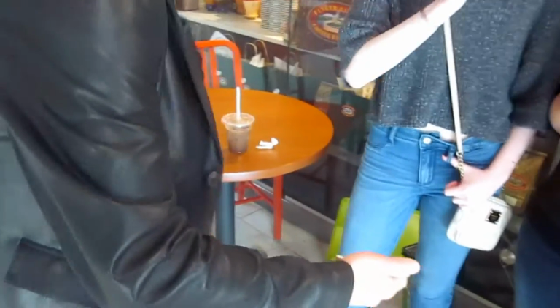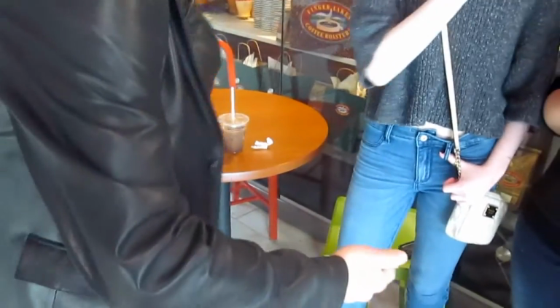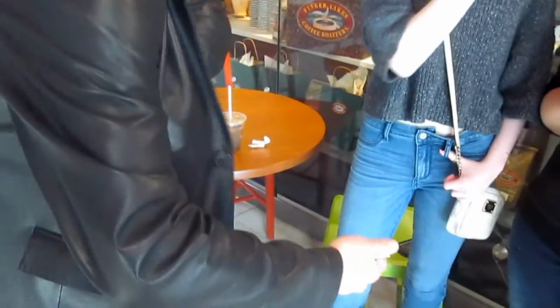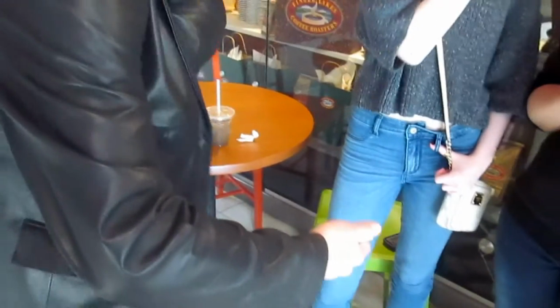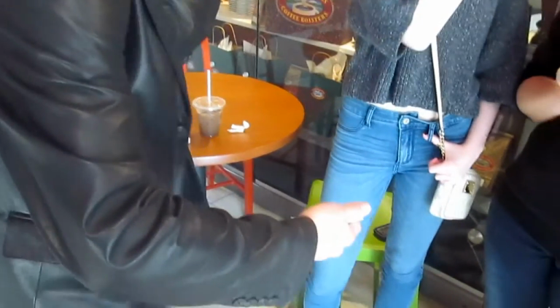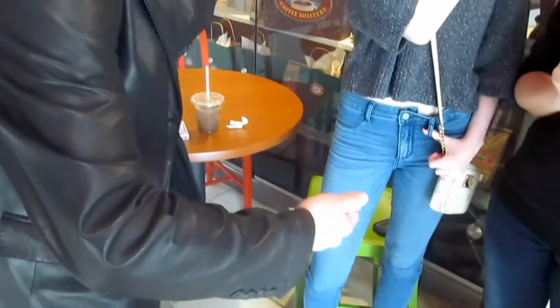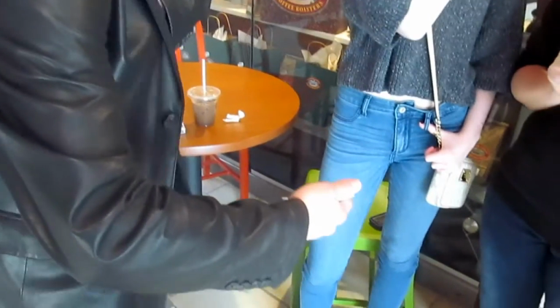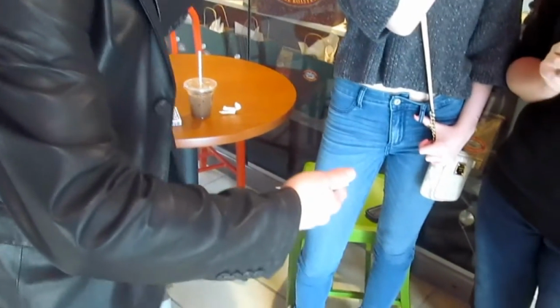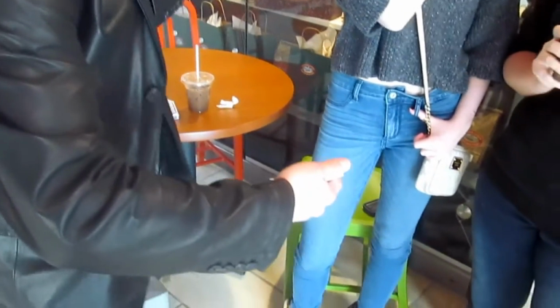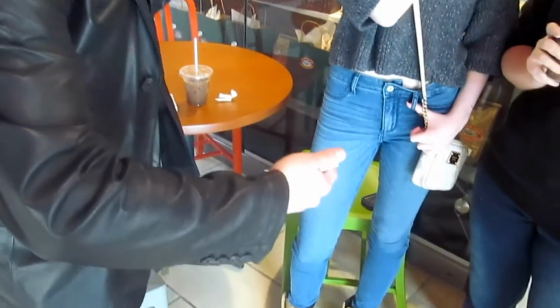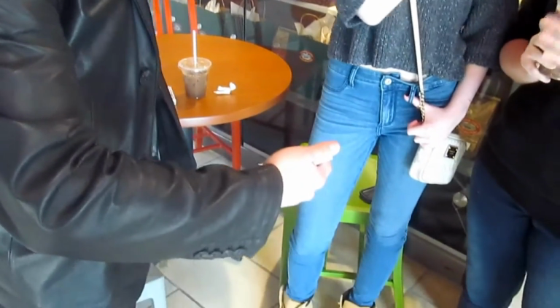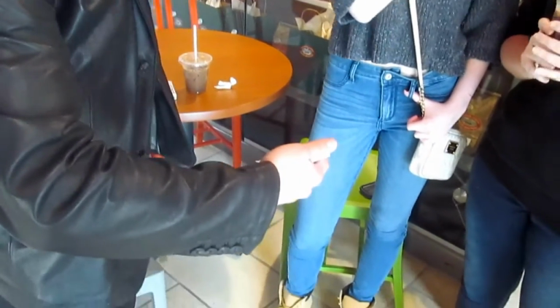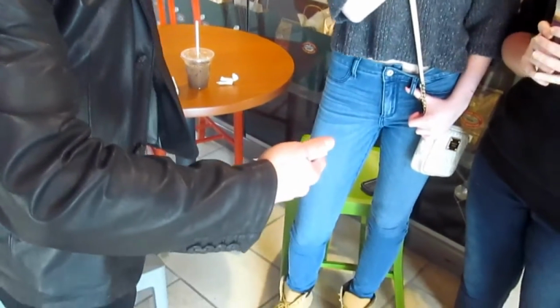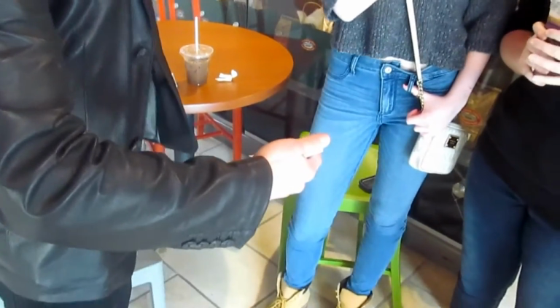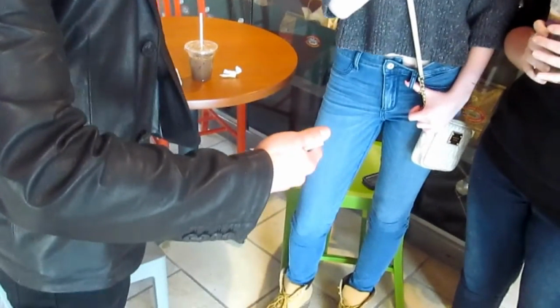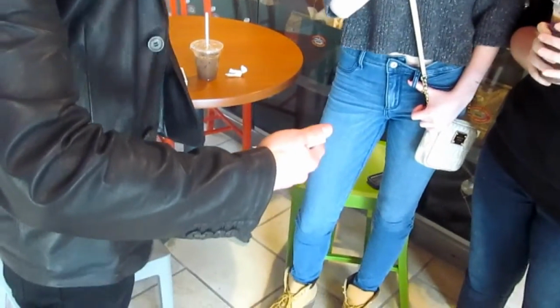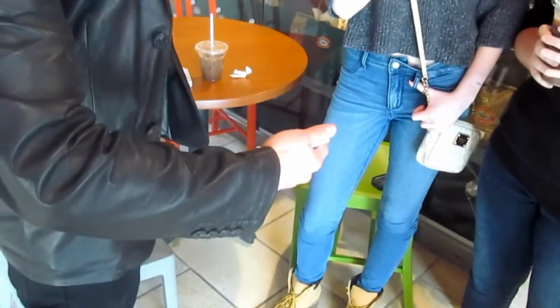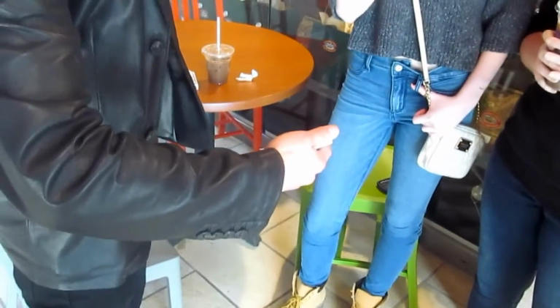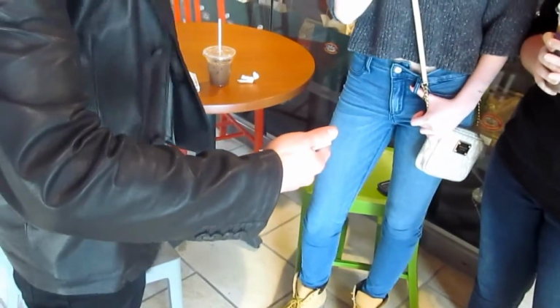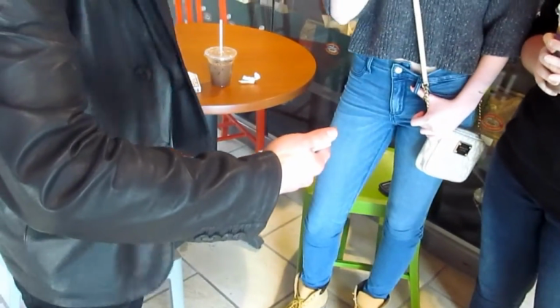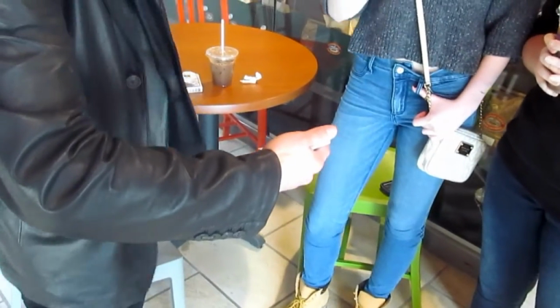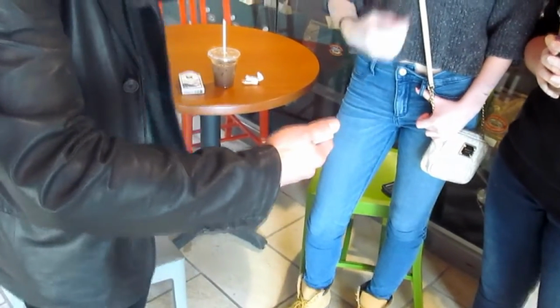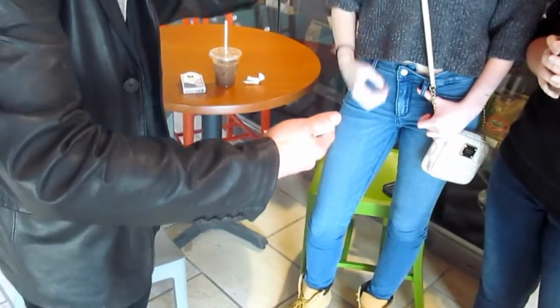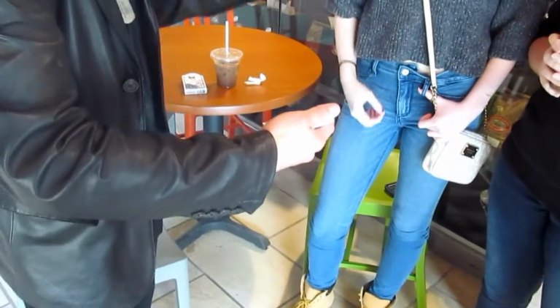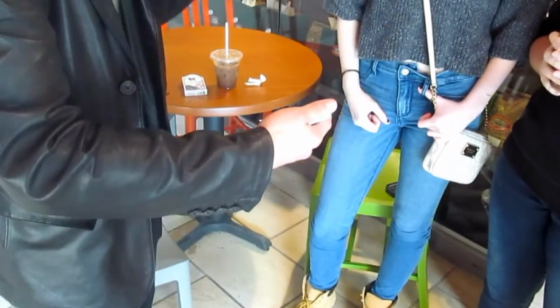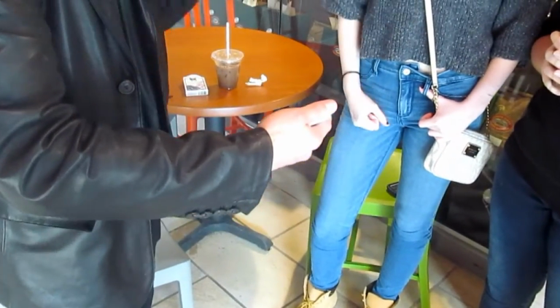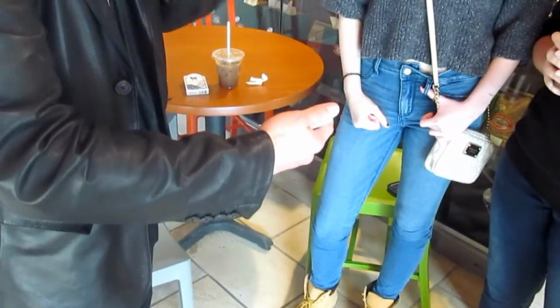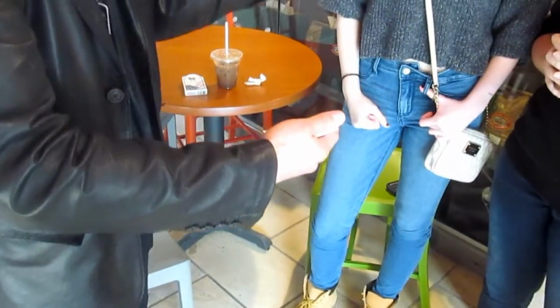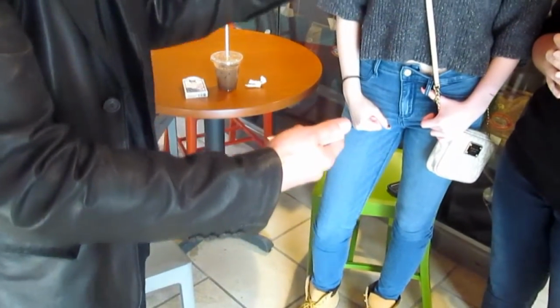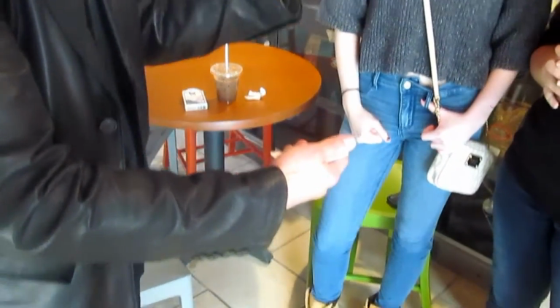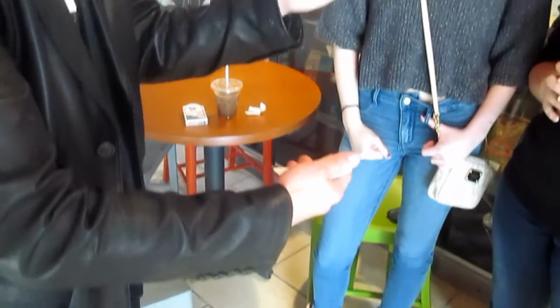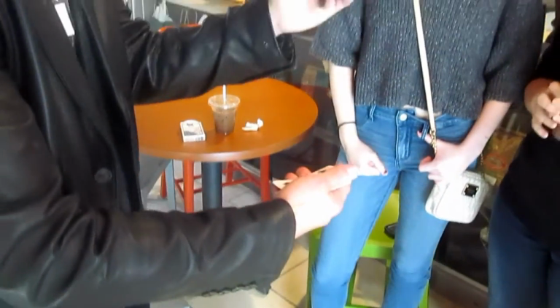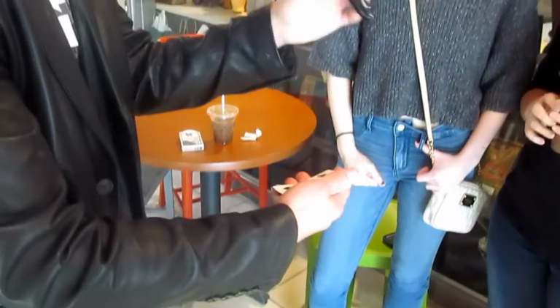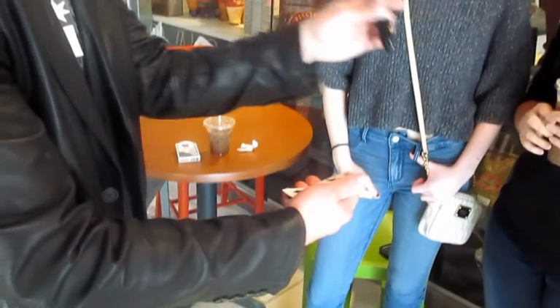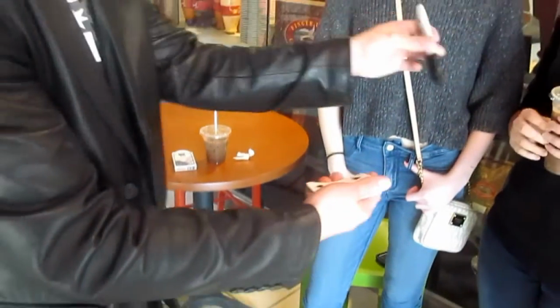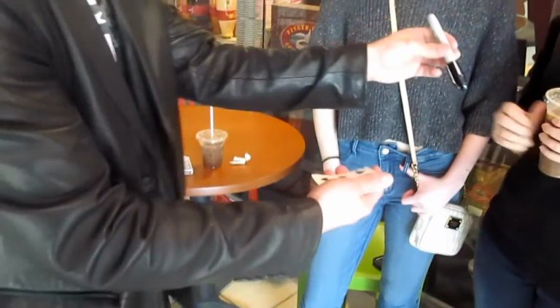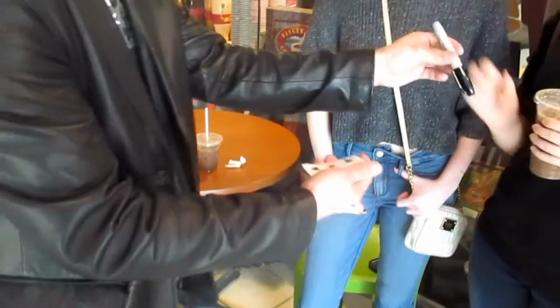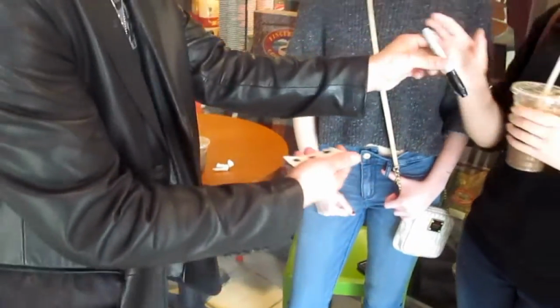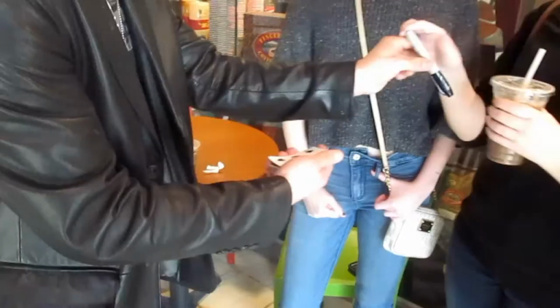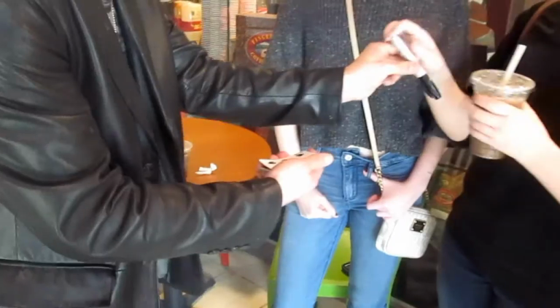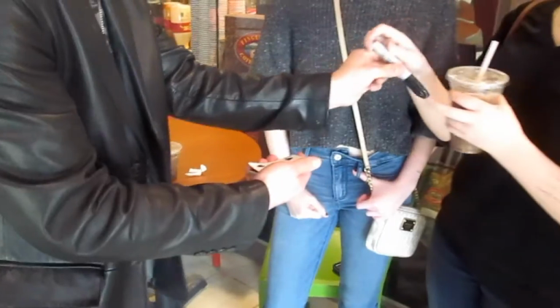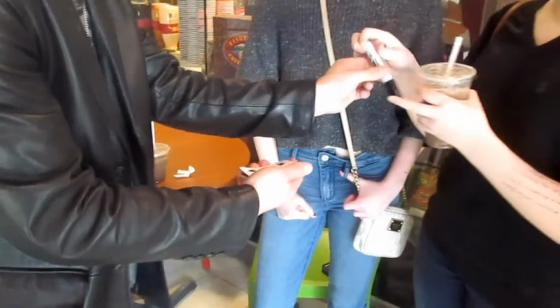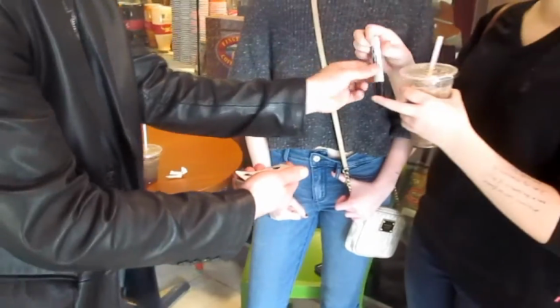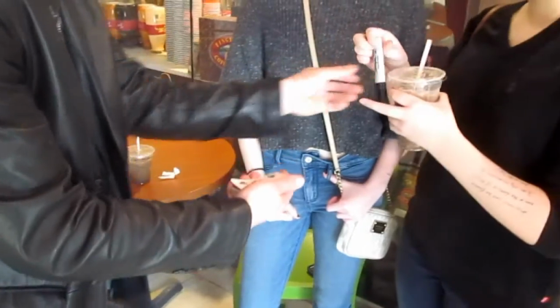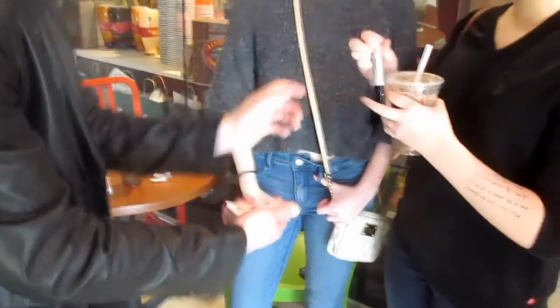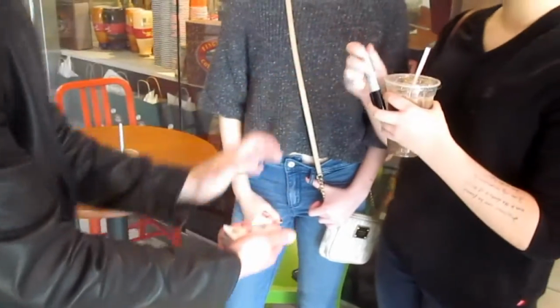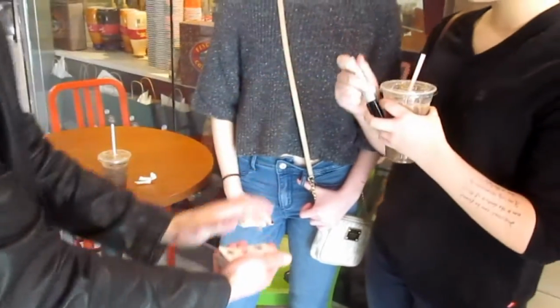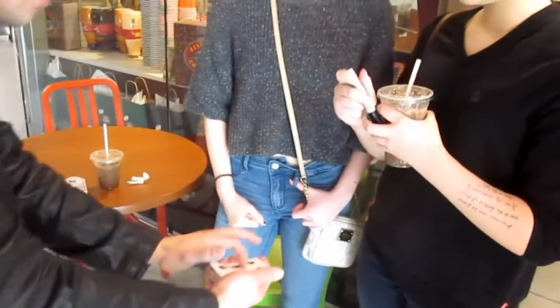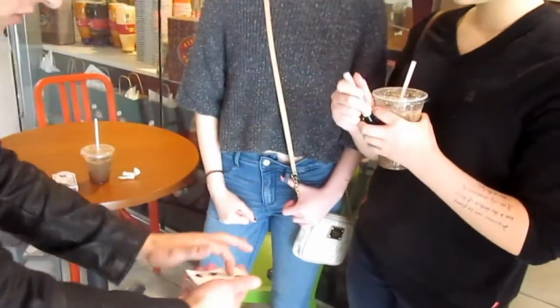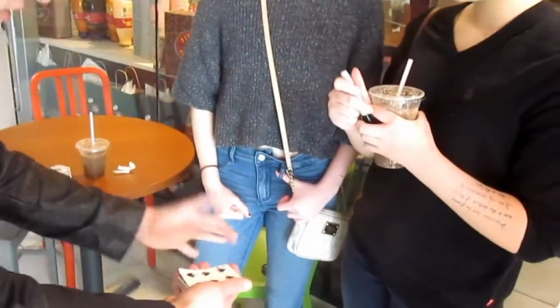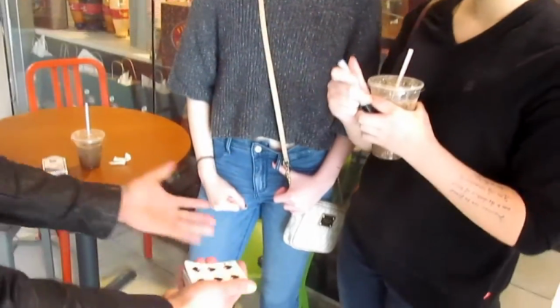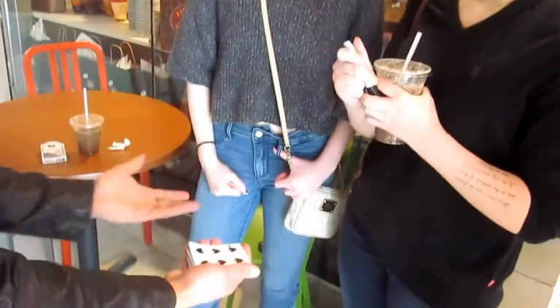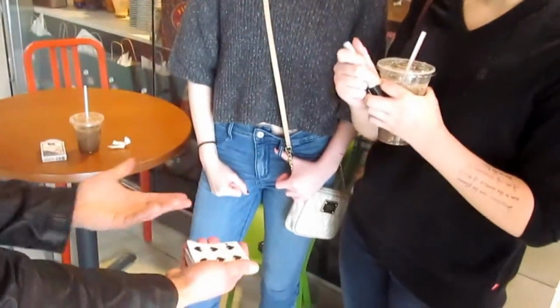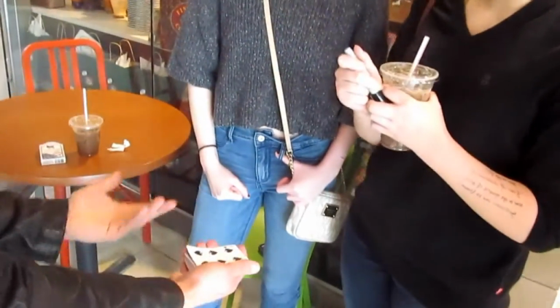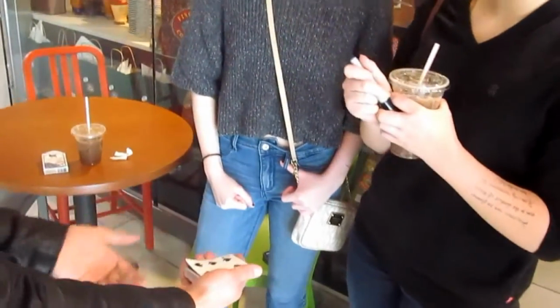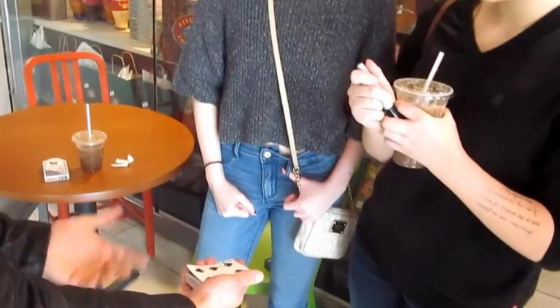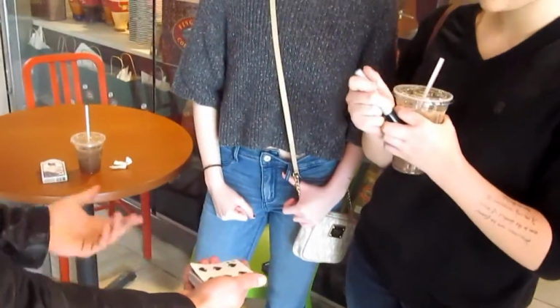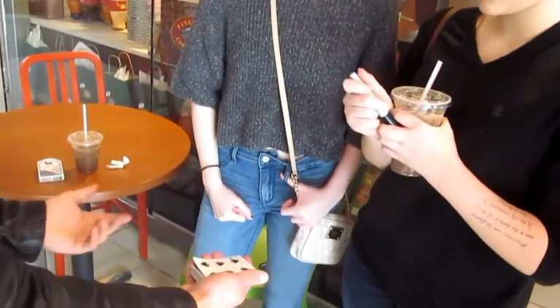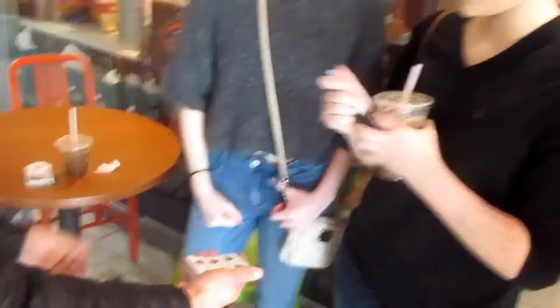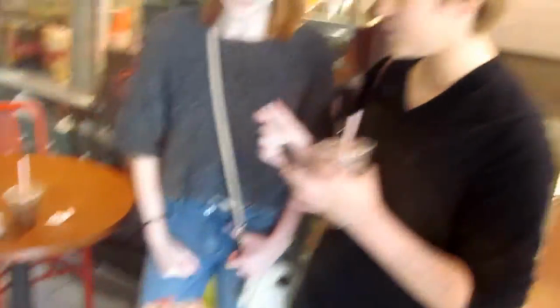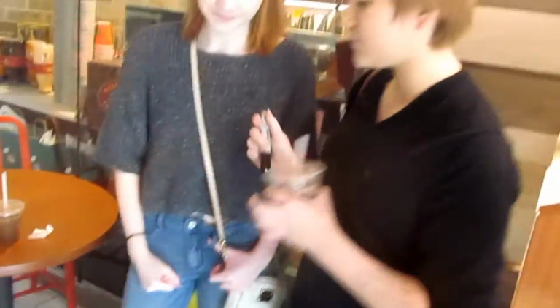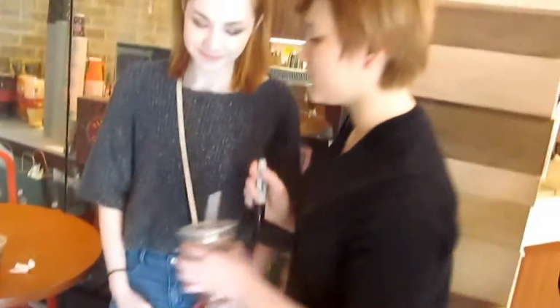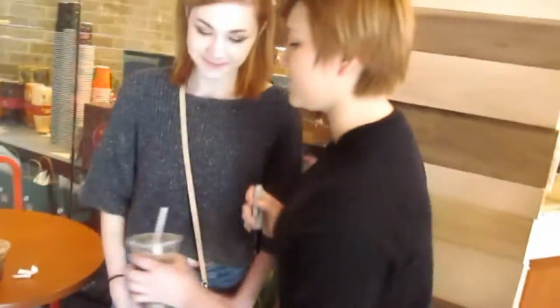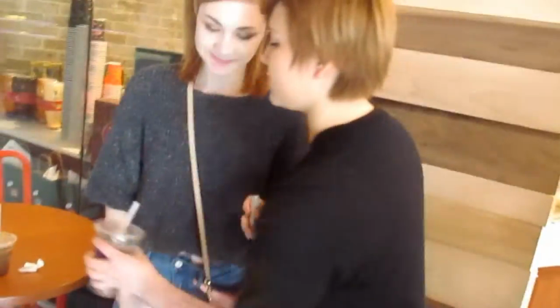I actually have, in my pocket right here, a Sharpie. I want you to take the Sharpie and just go ahead and sign your name right across the Six.